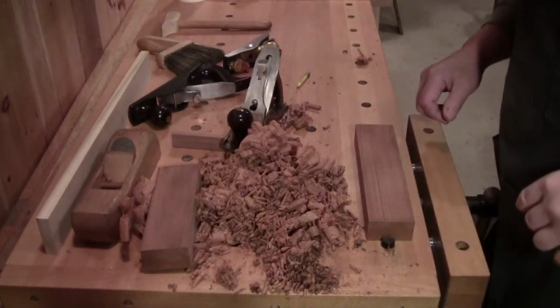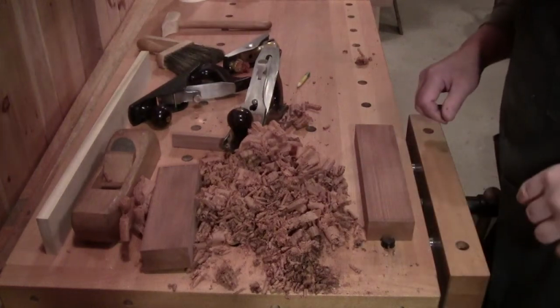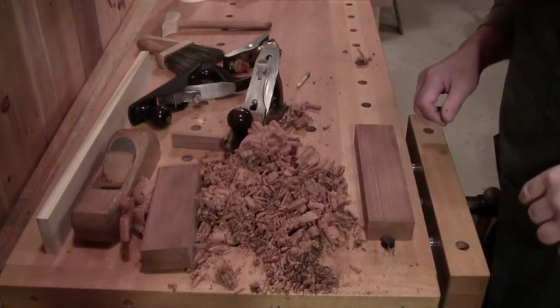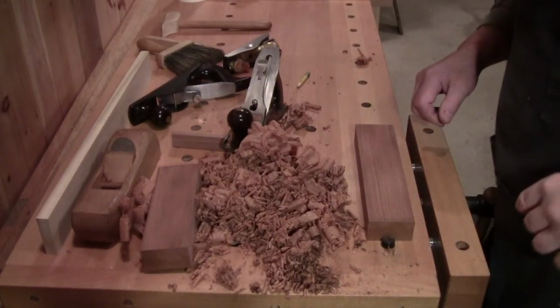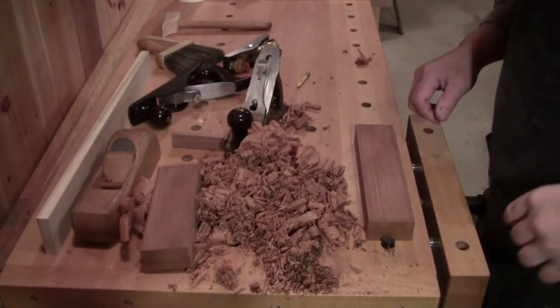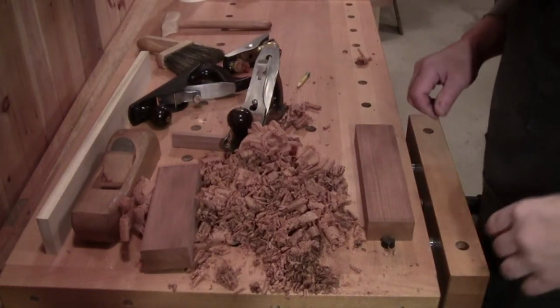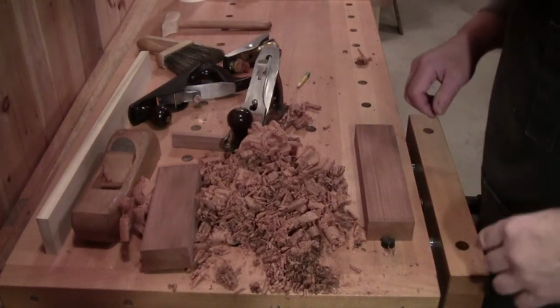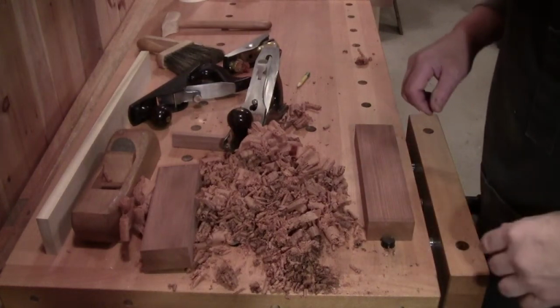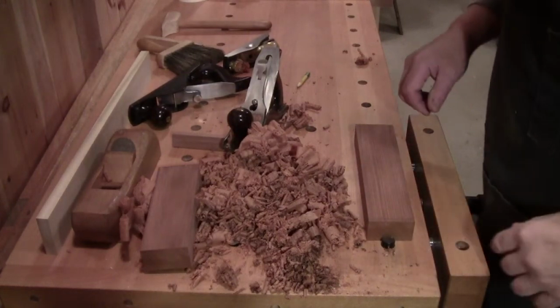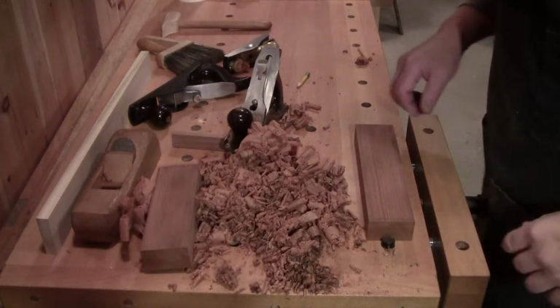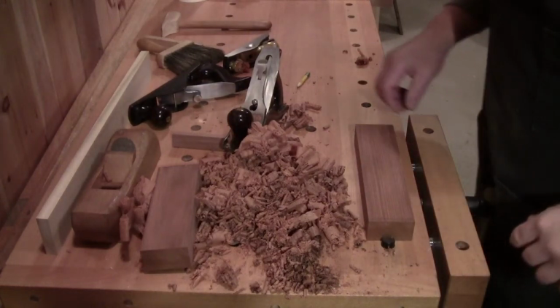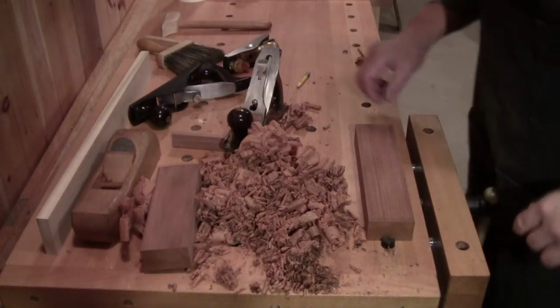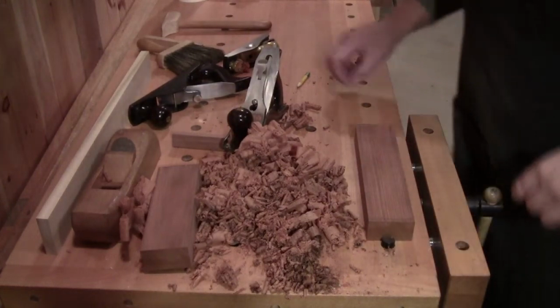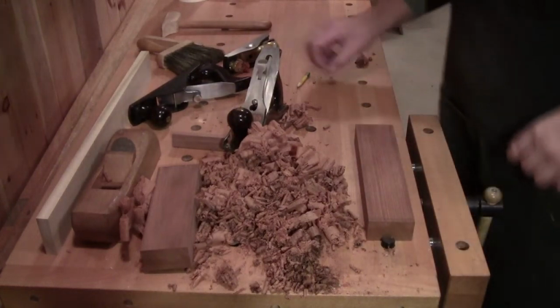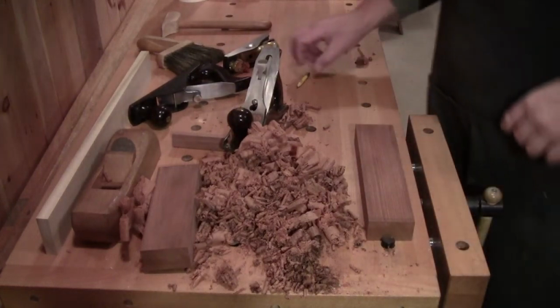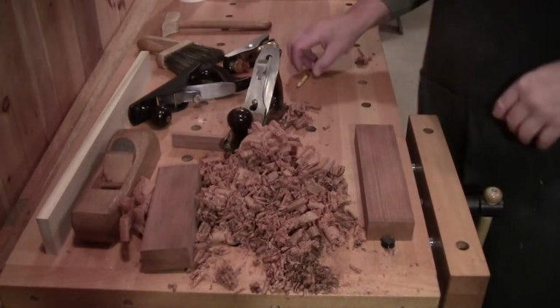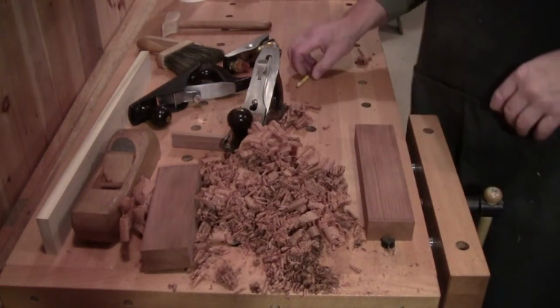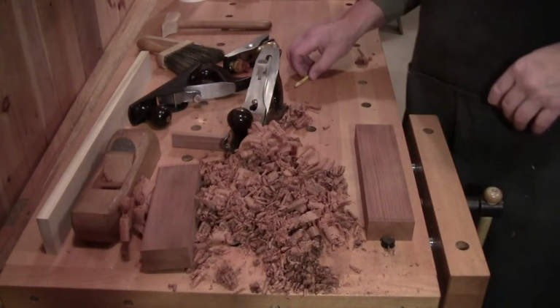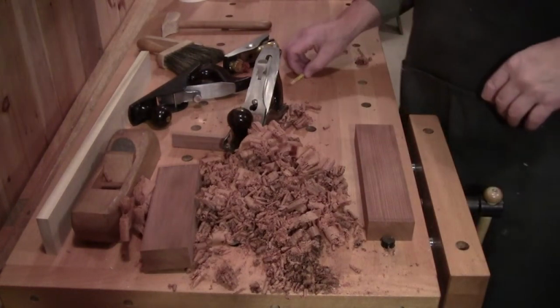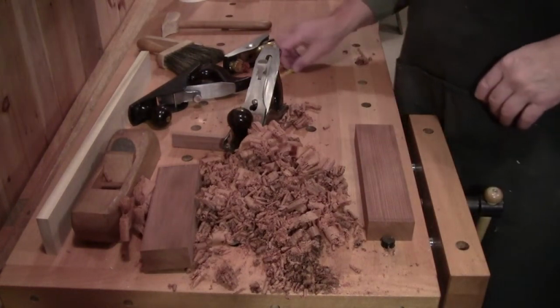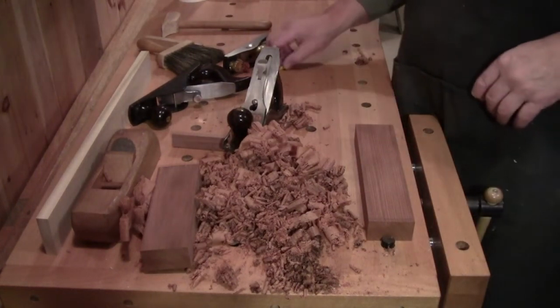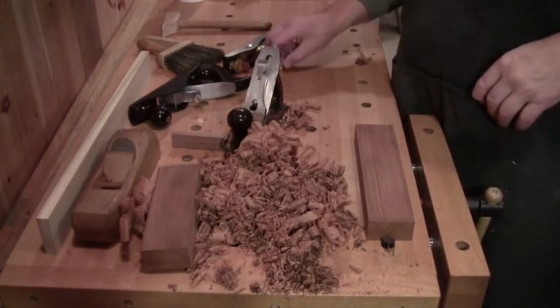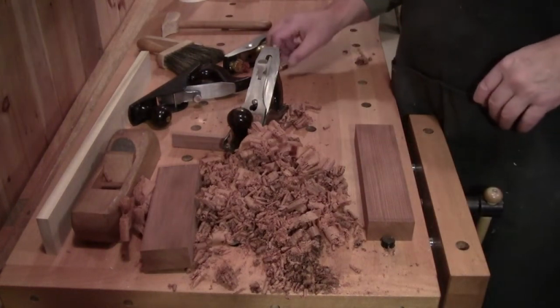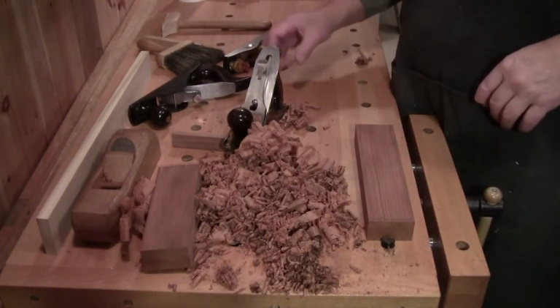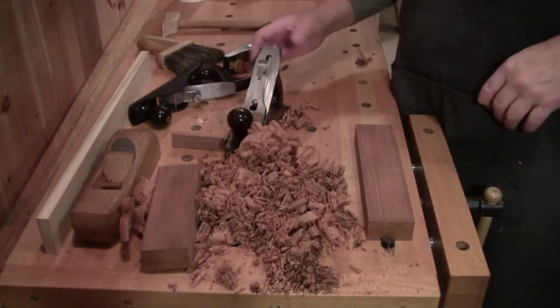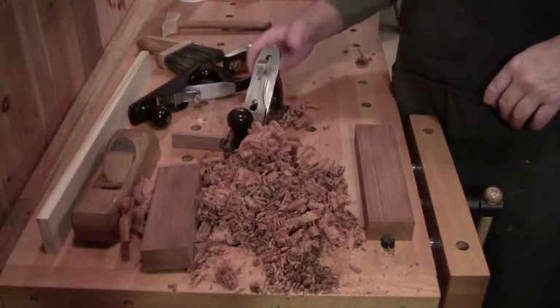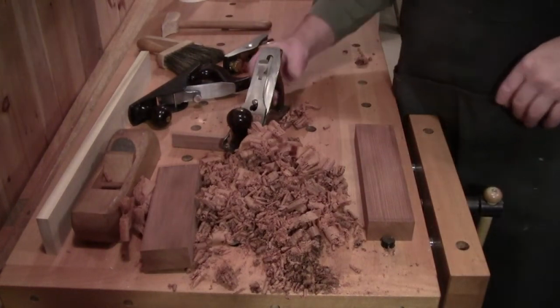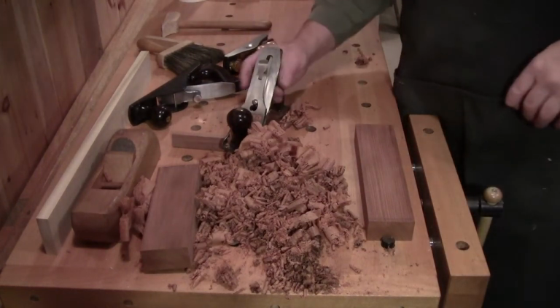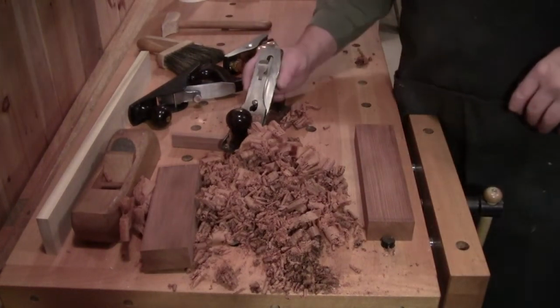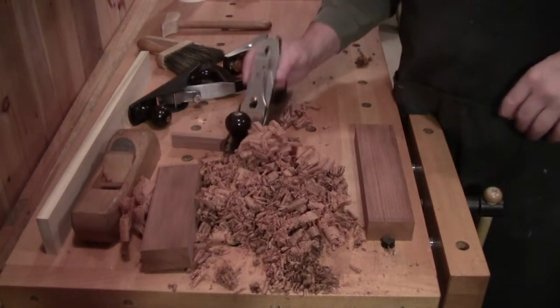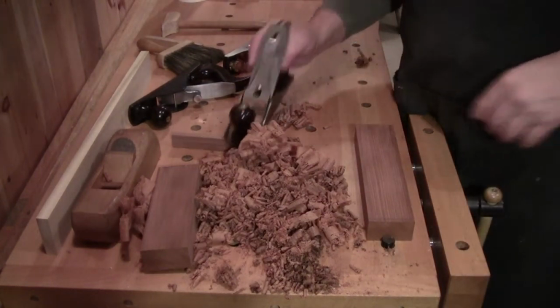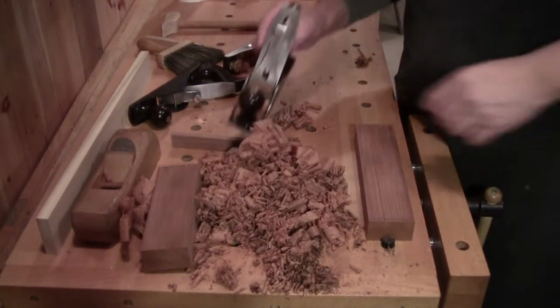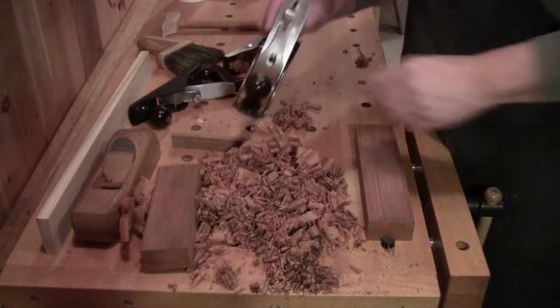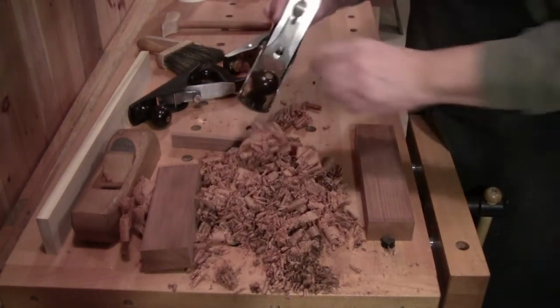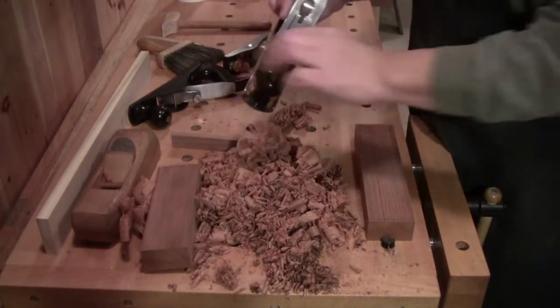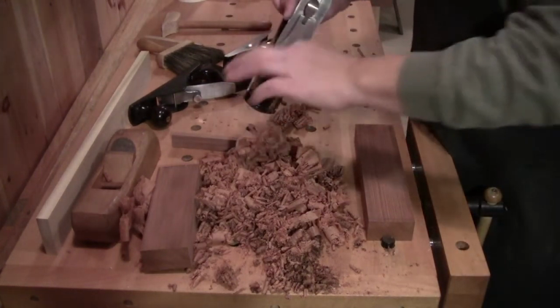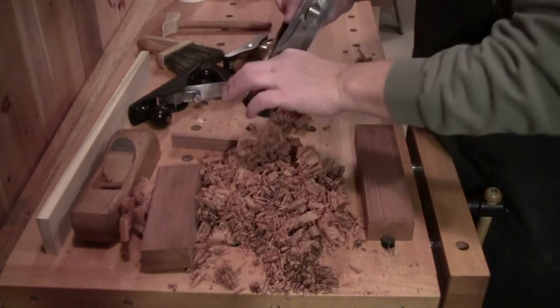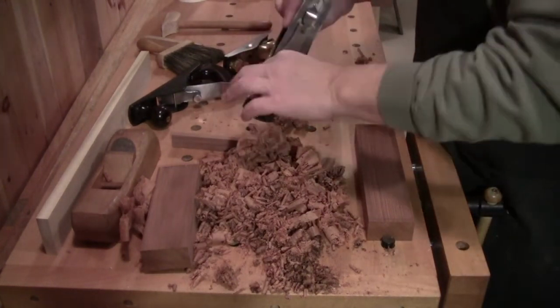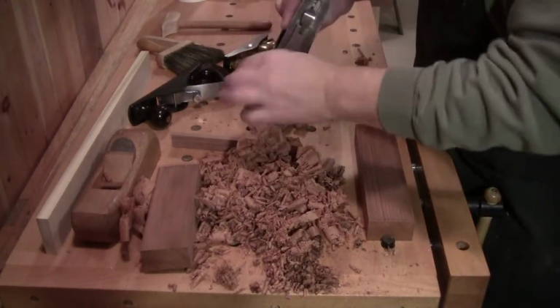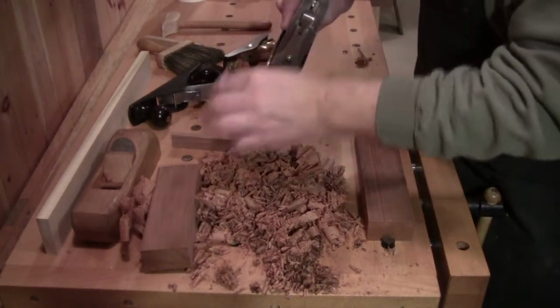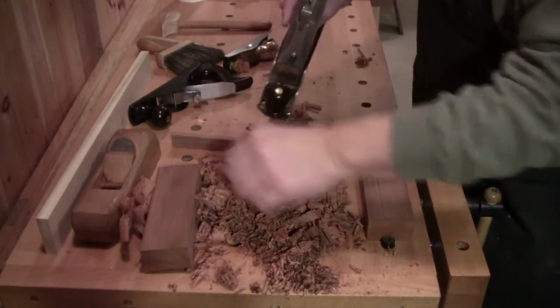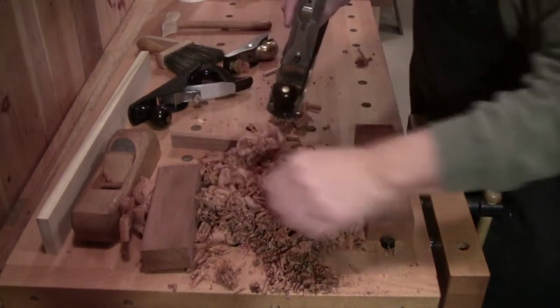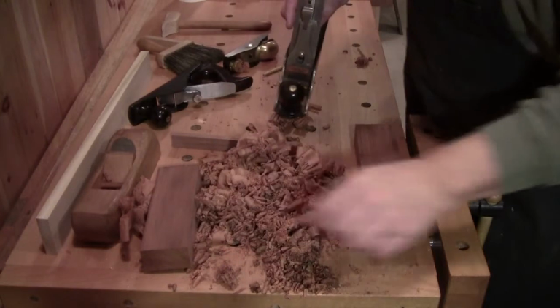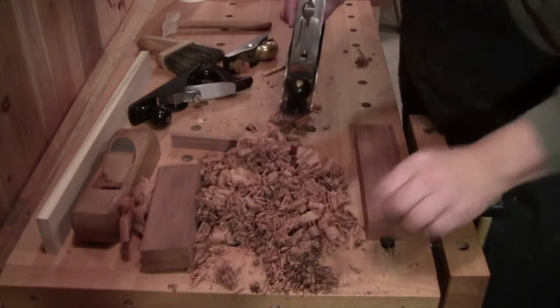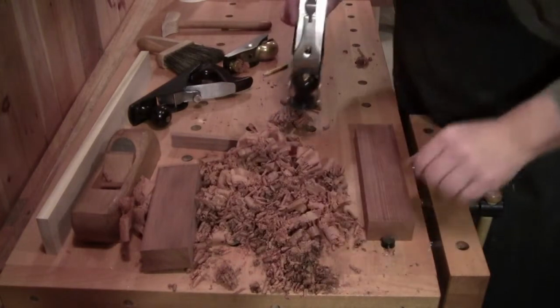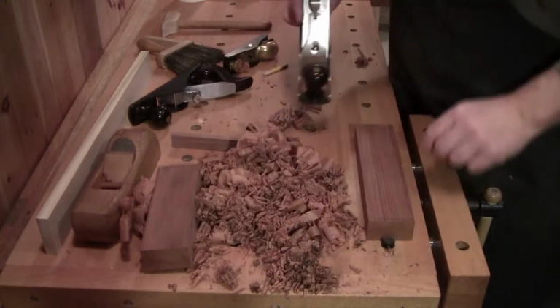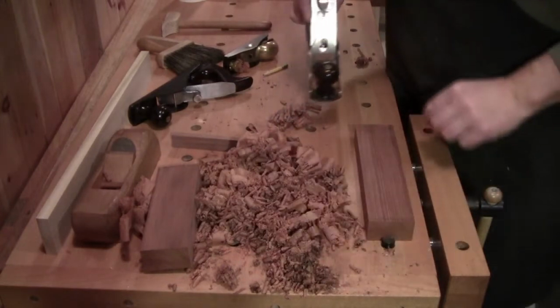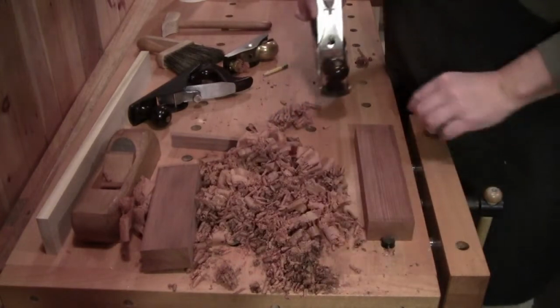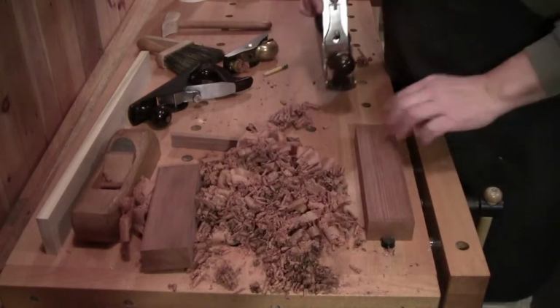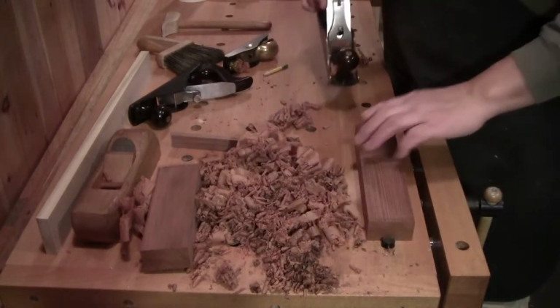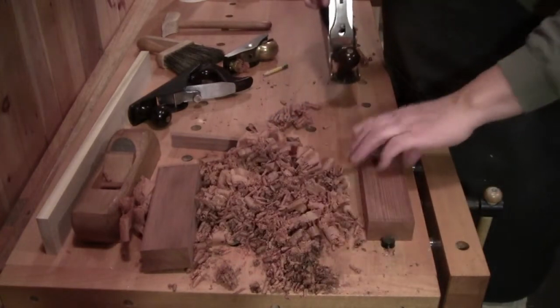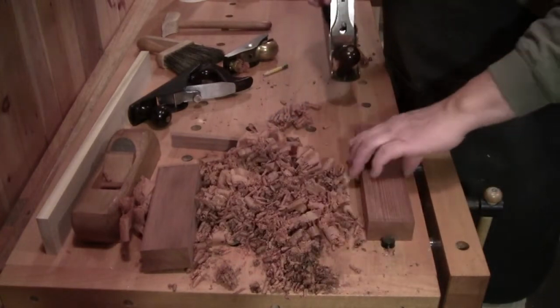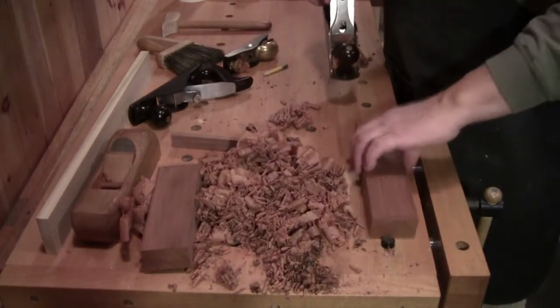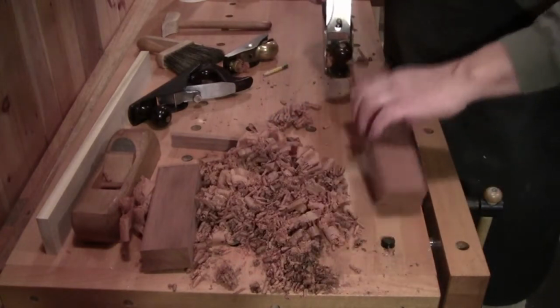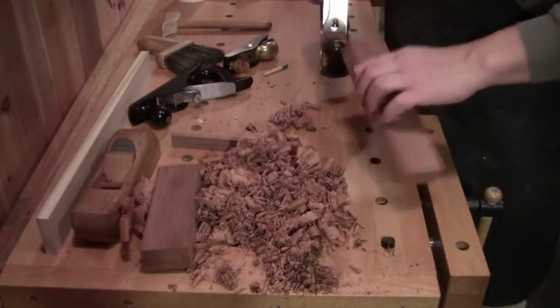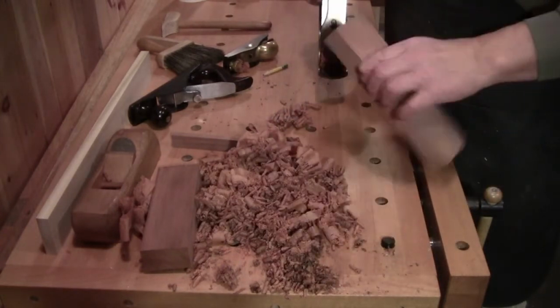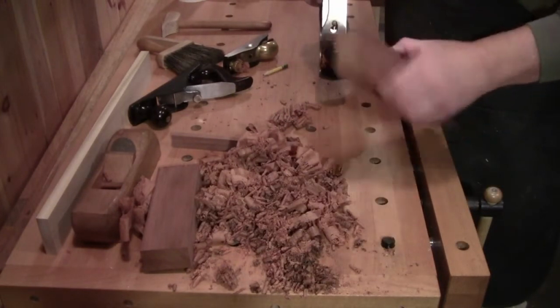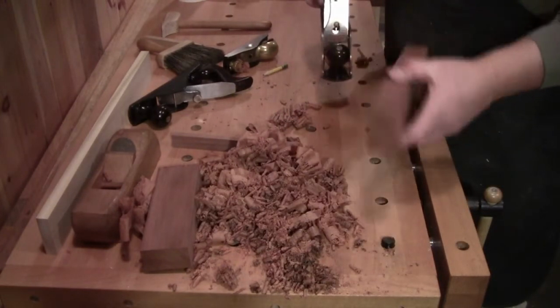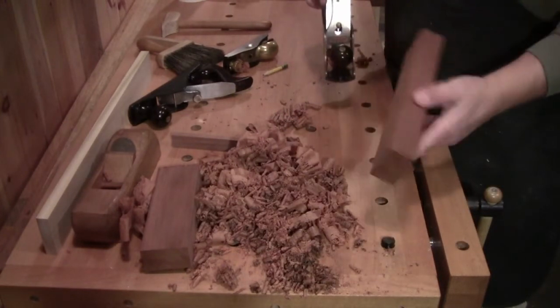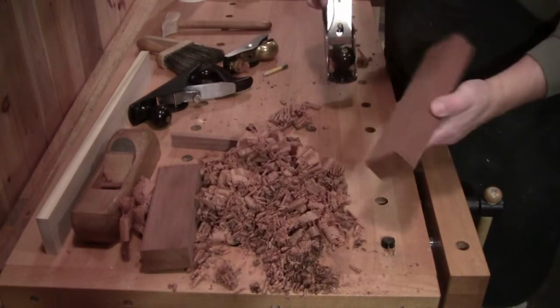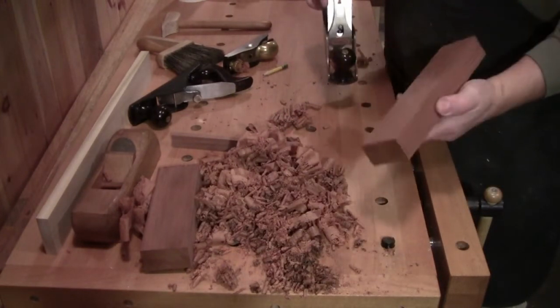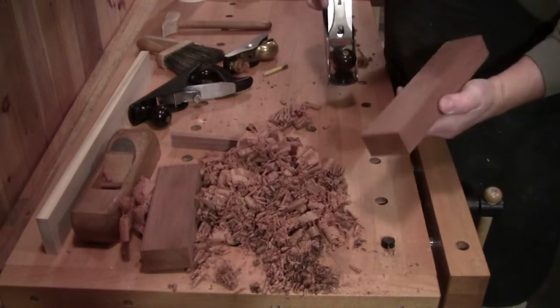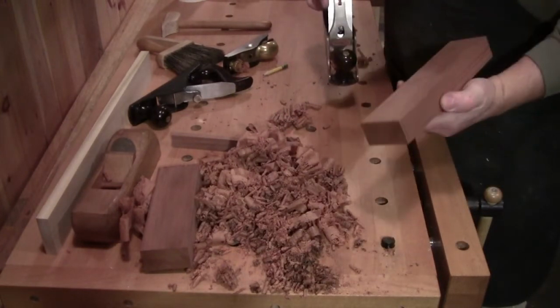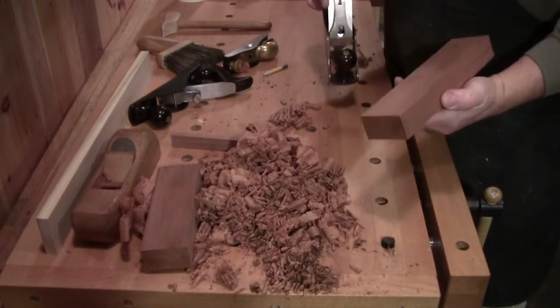Welcome back to the workshop everybody. So glad you could be with me here today. Walter at the workbench.